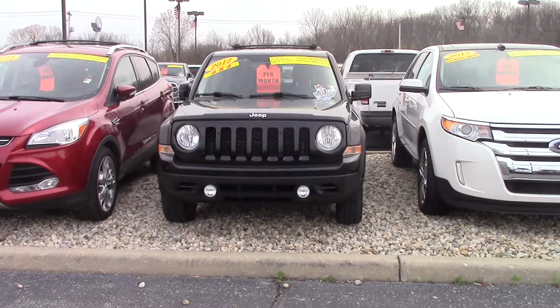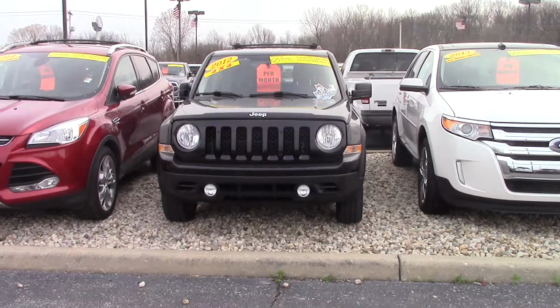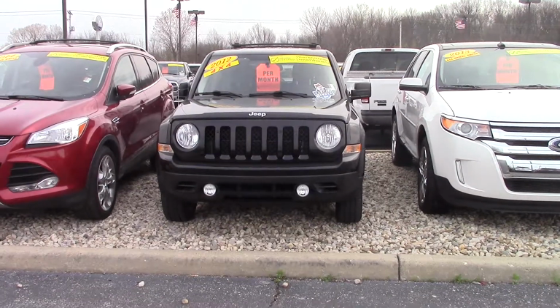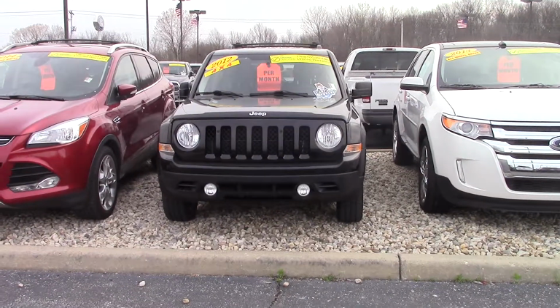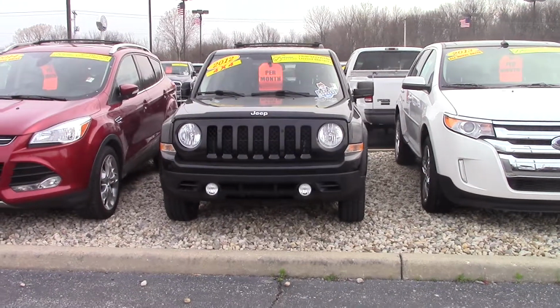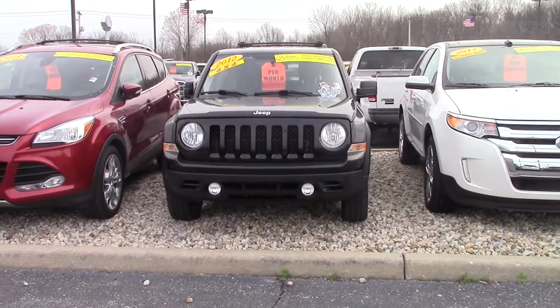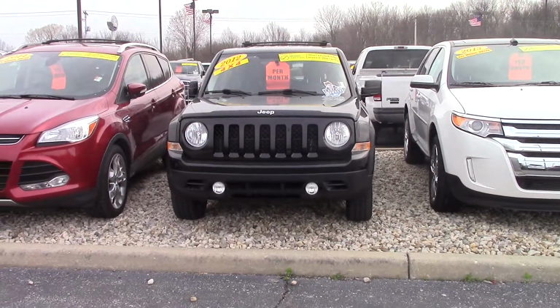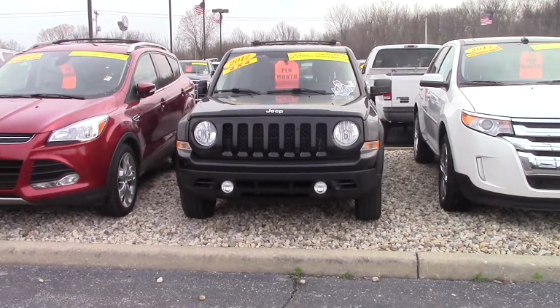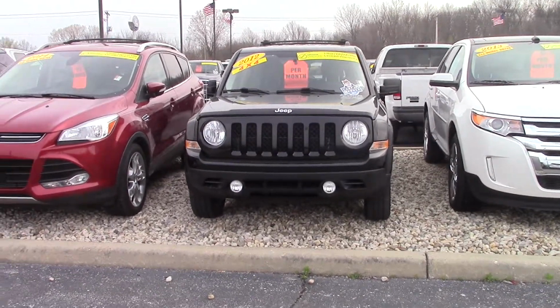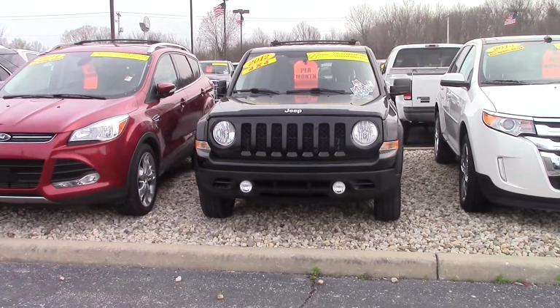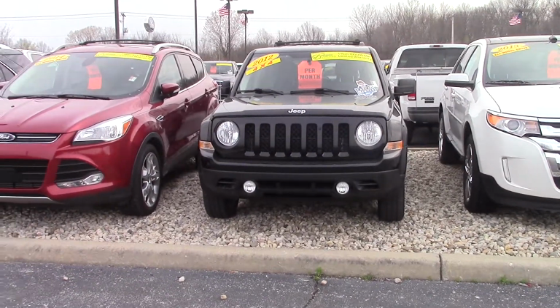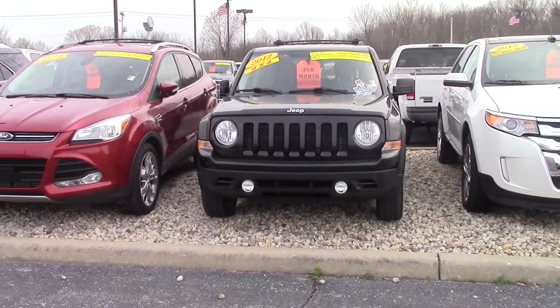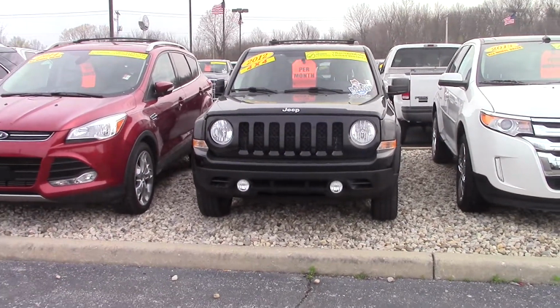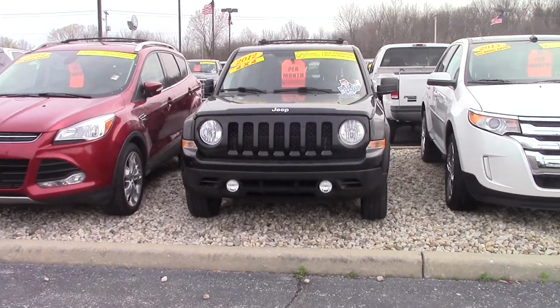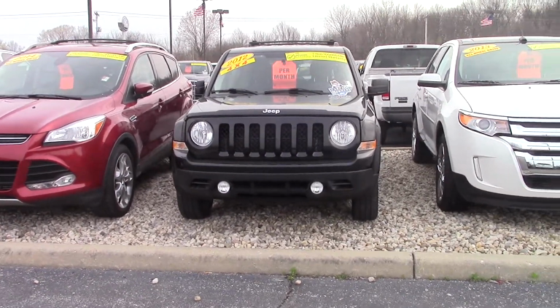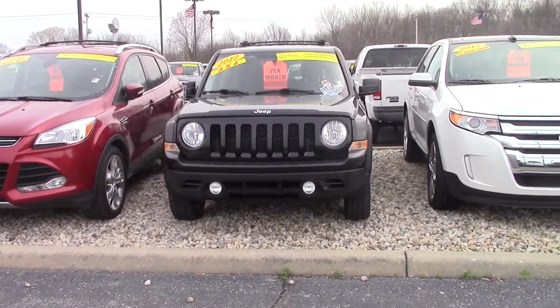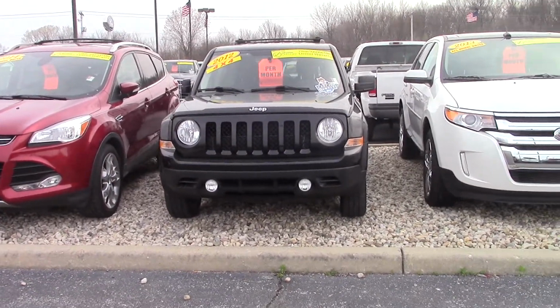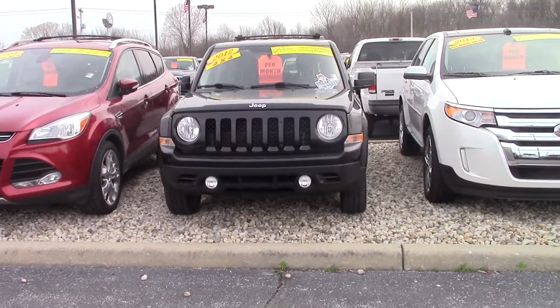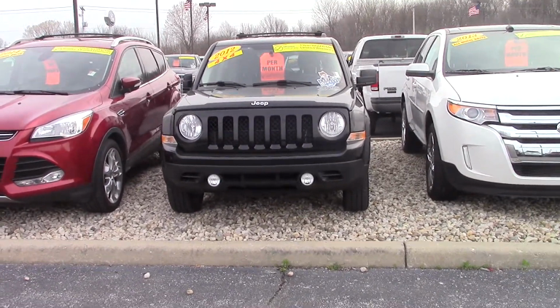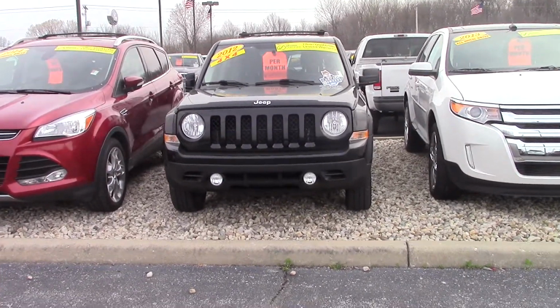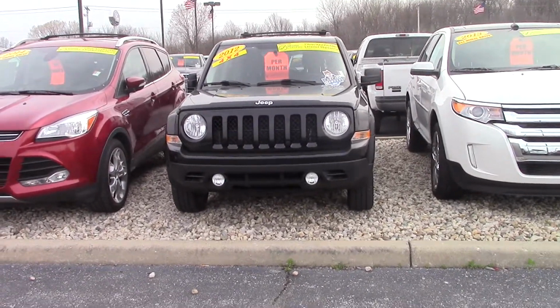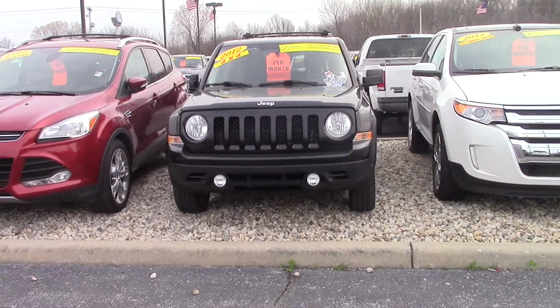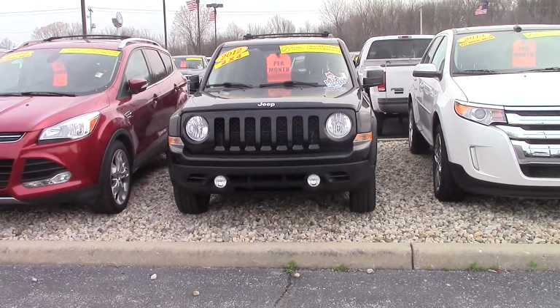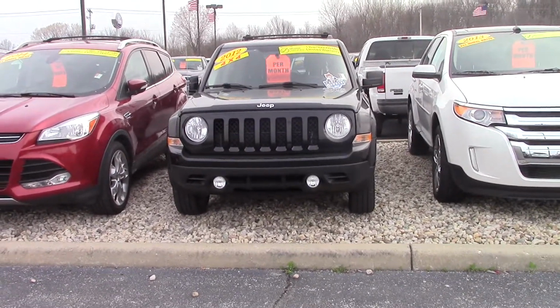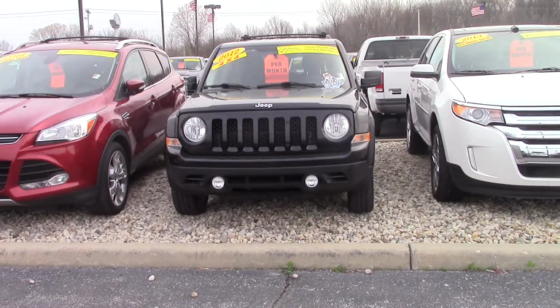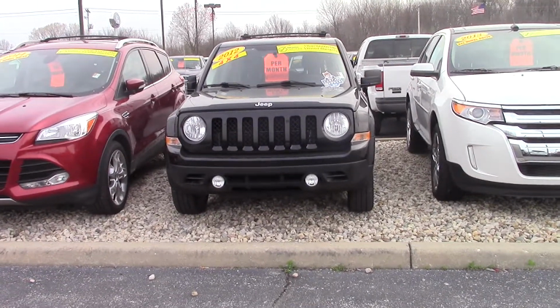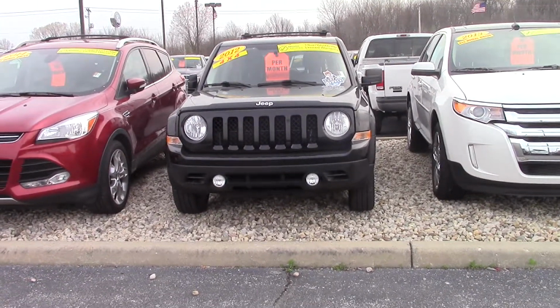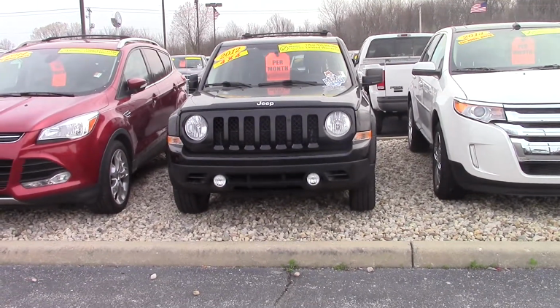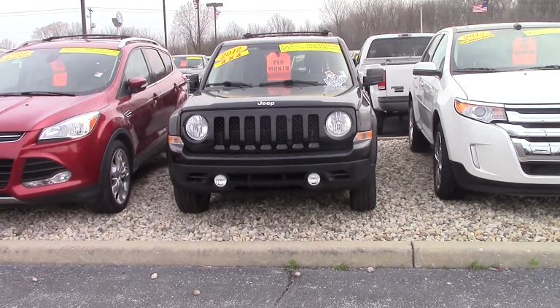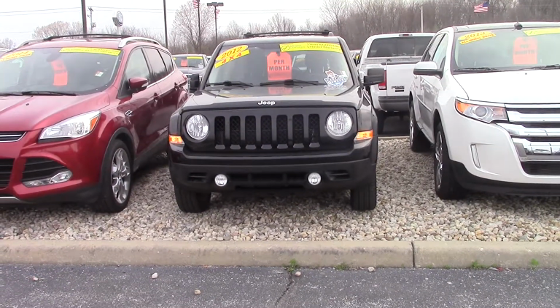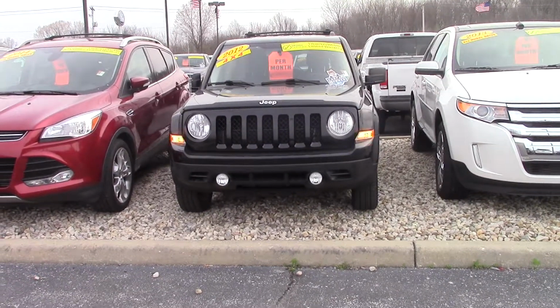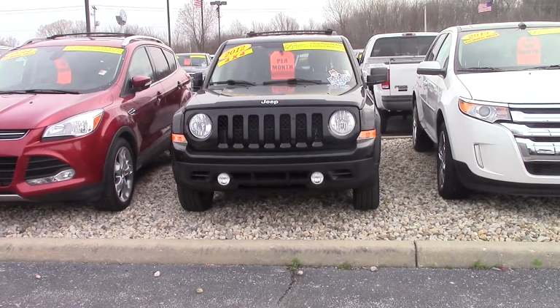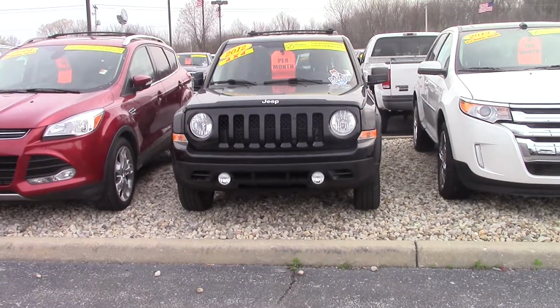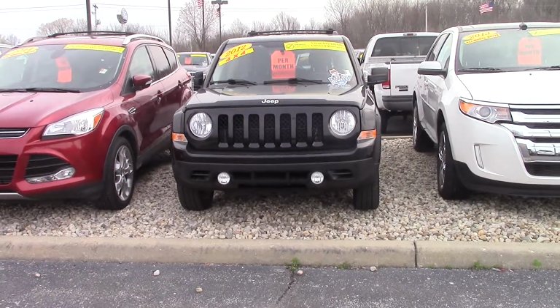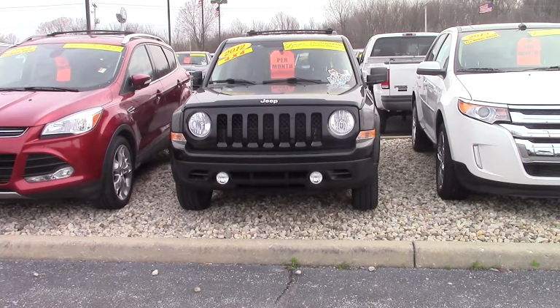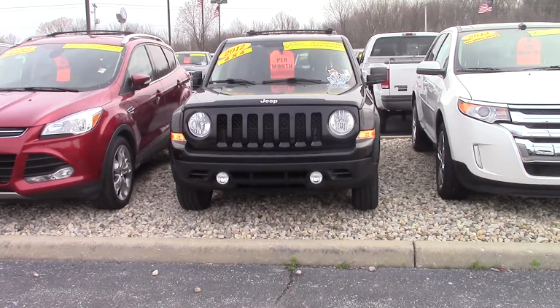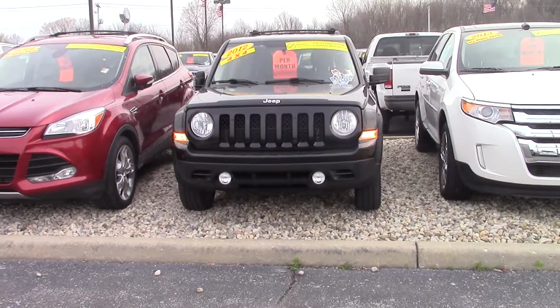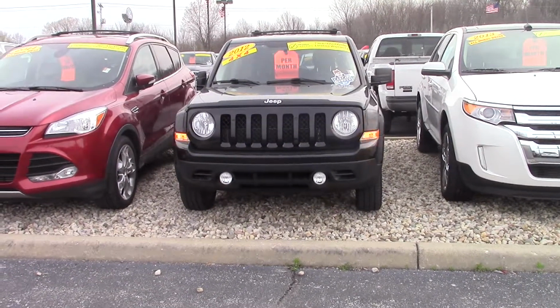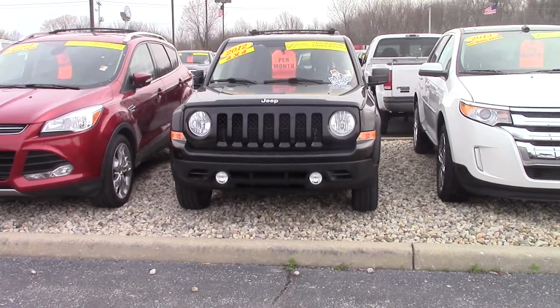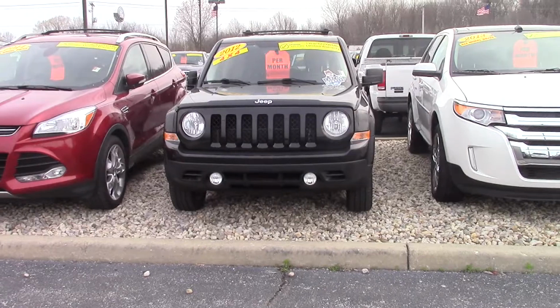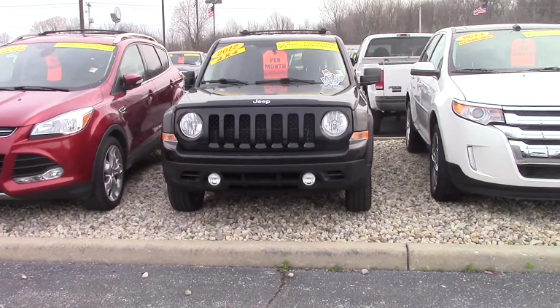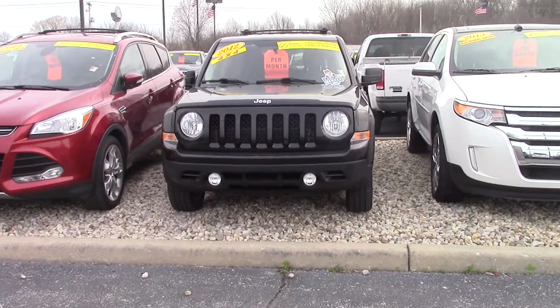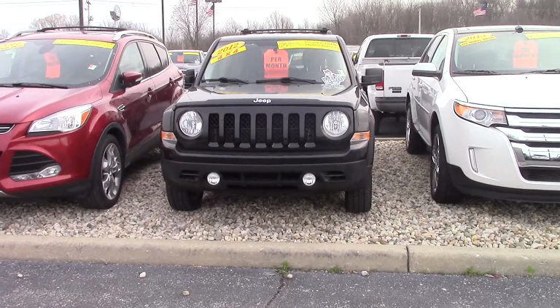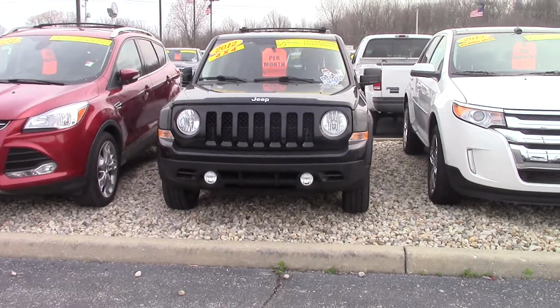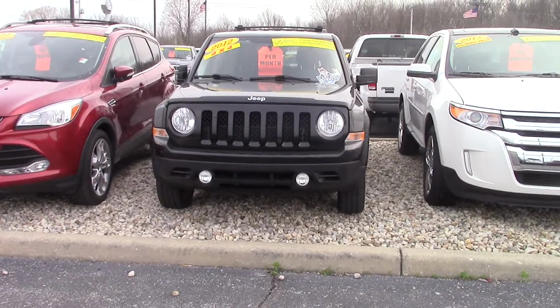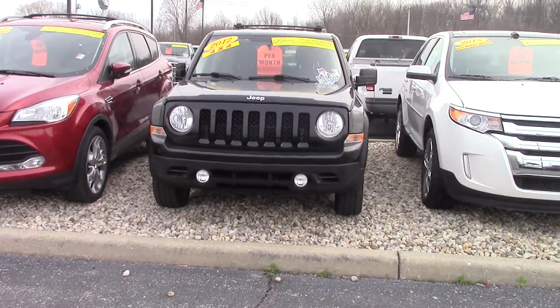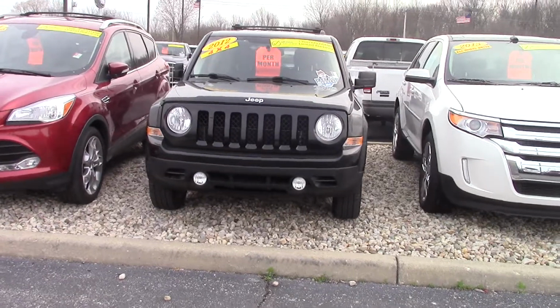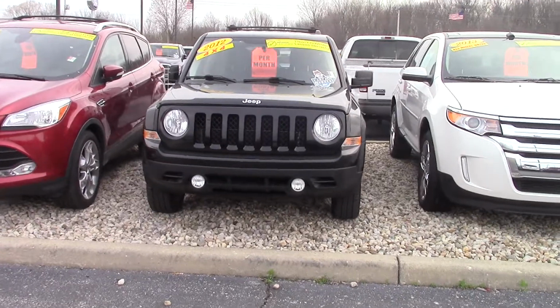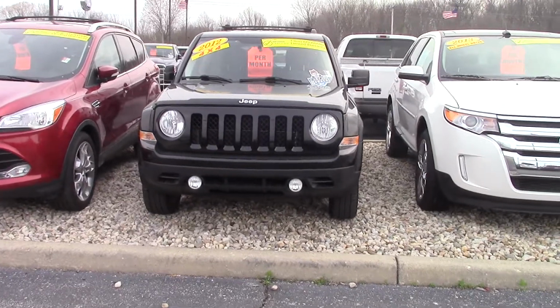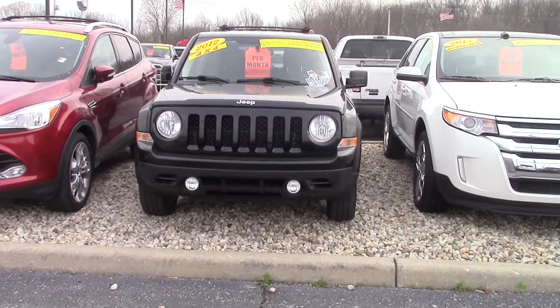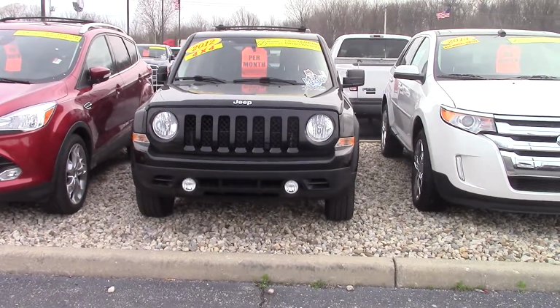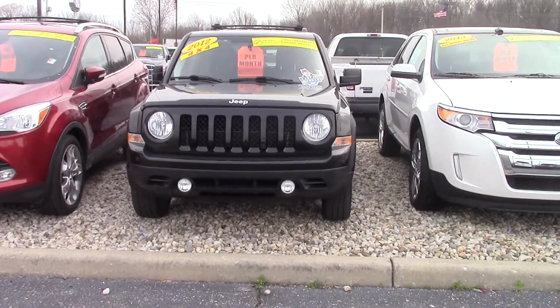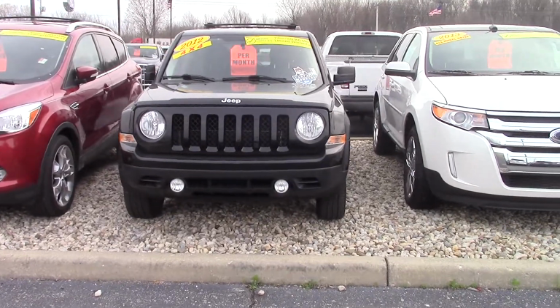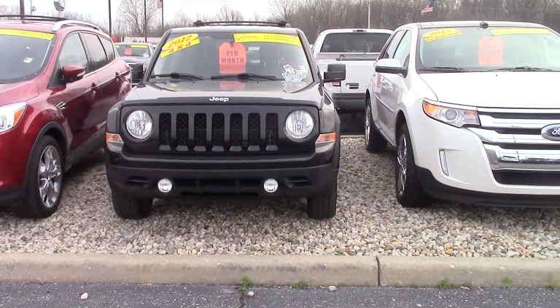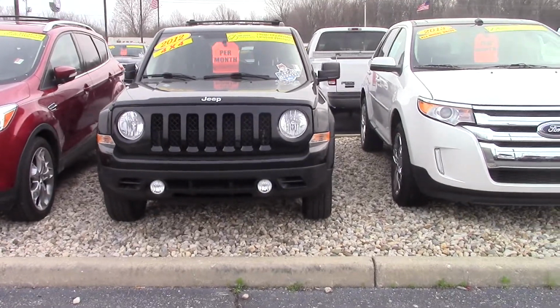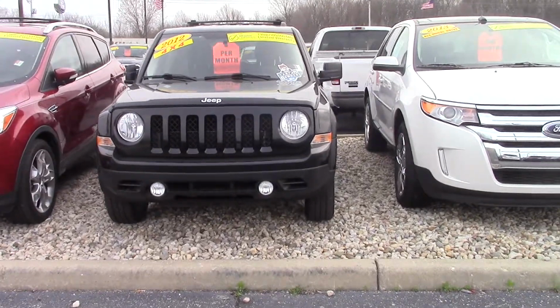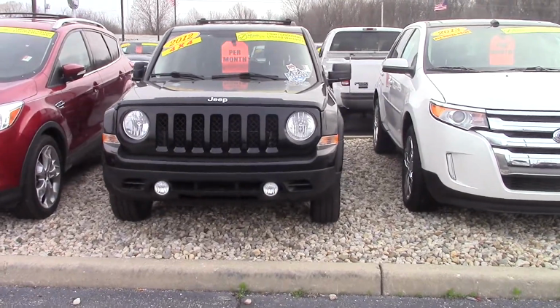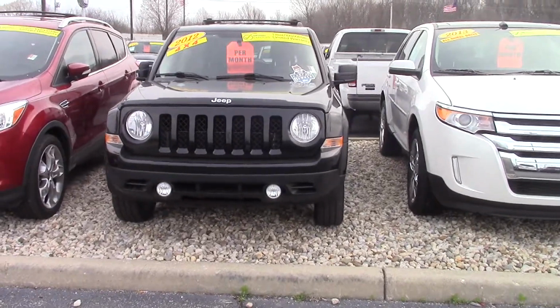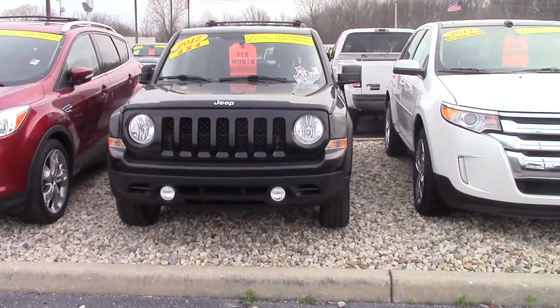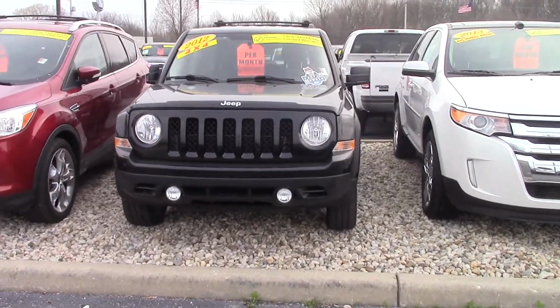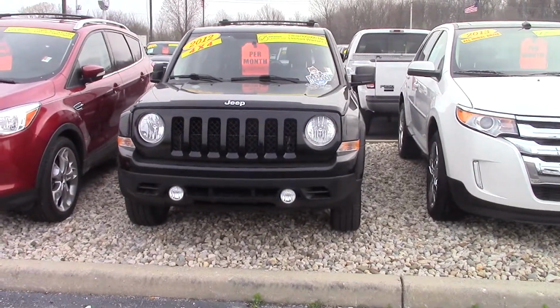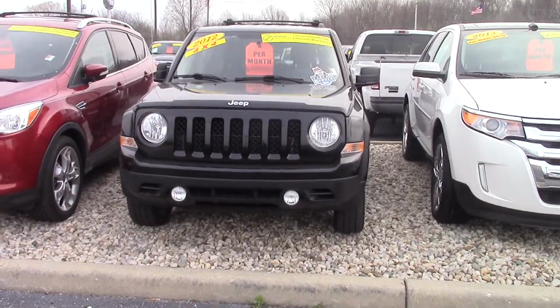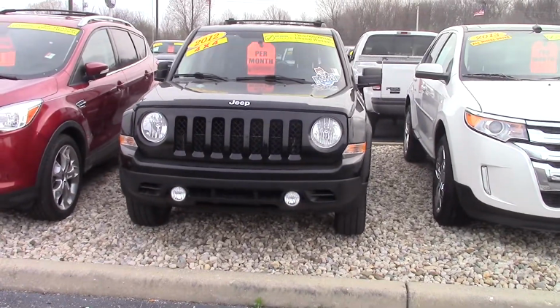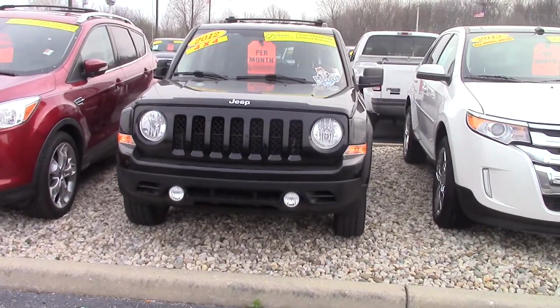Hi, I'm Steve McCauley here with Bill Estes Ford. I want to do a quick walk around video on this 2012 Jeep Patriot you were interested in.